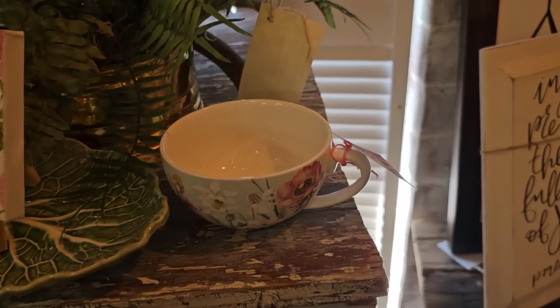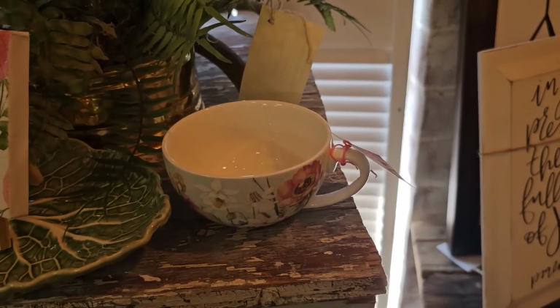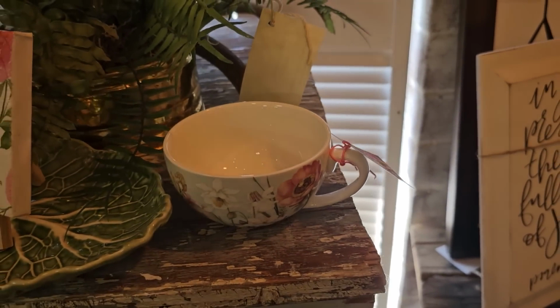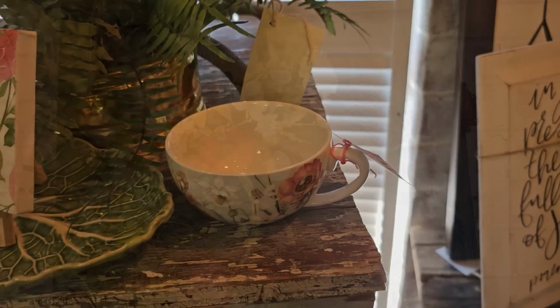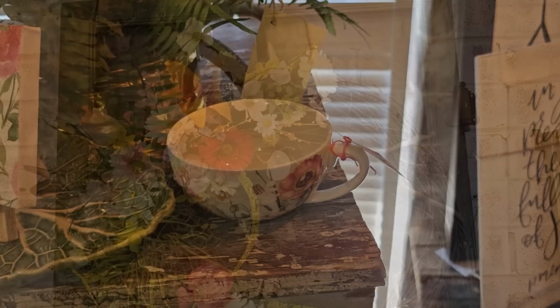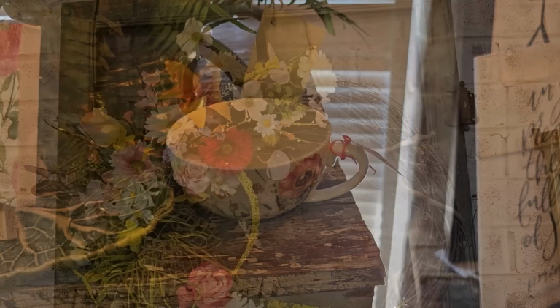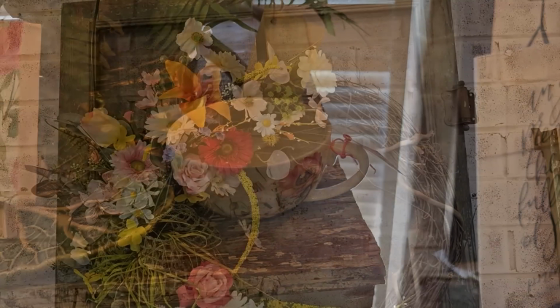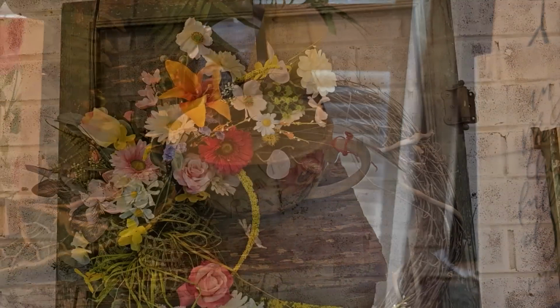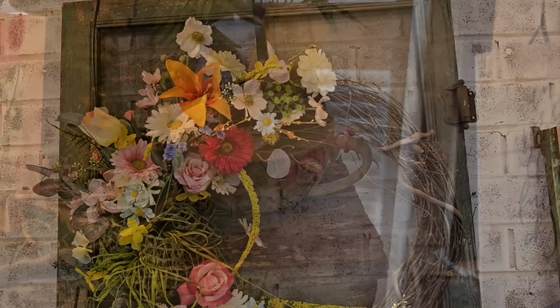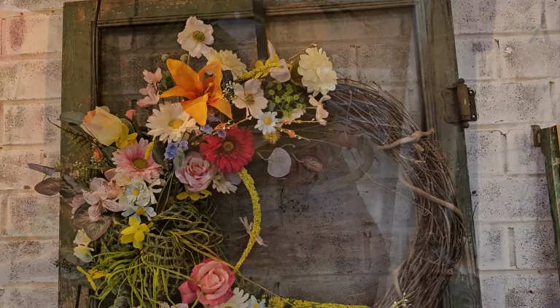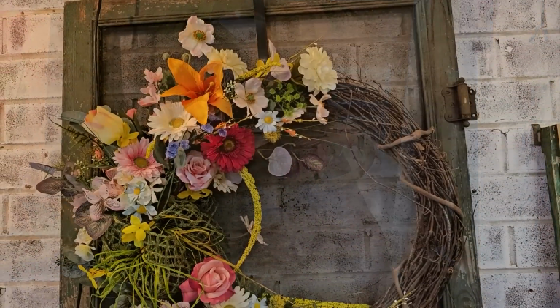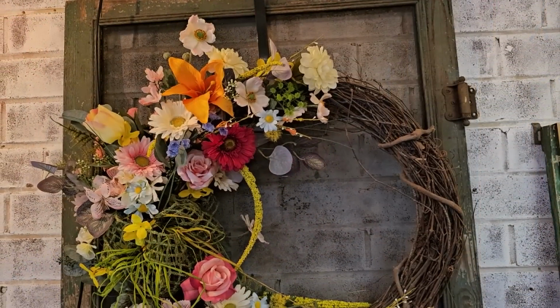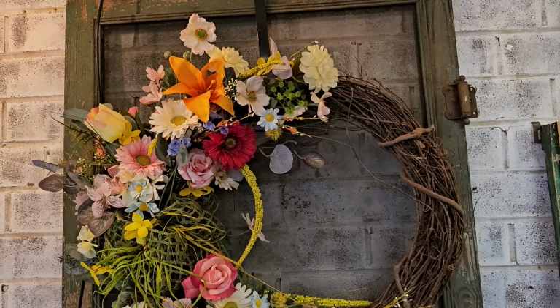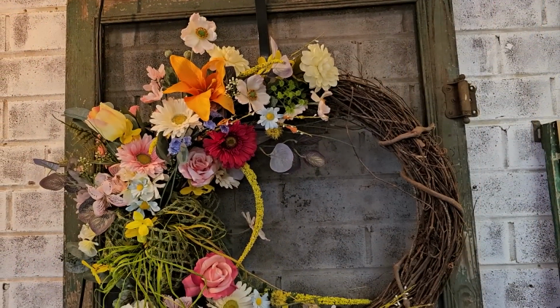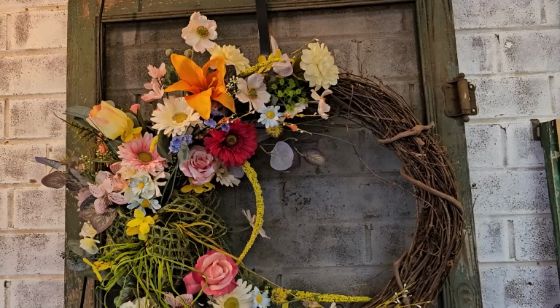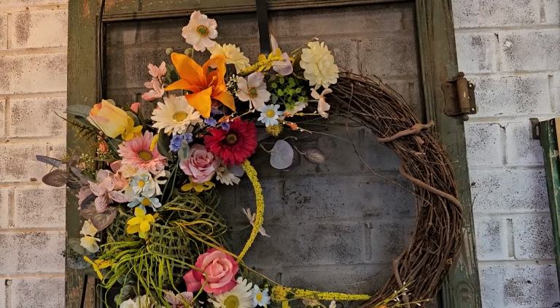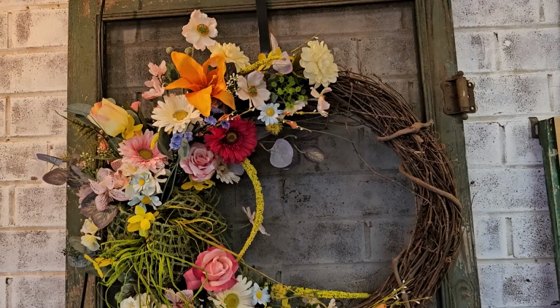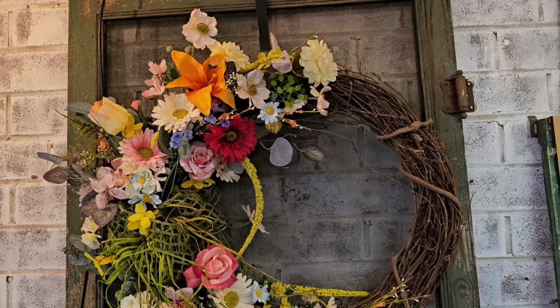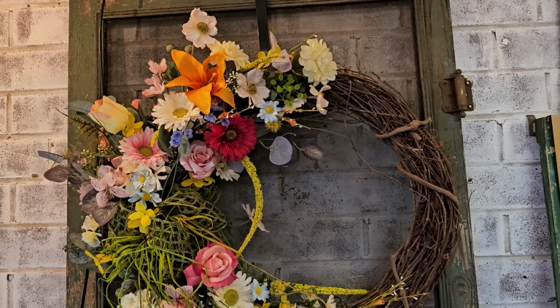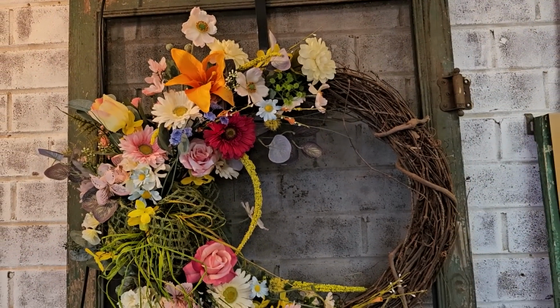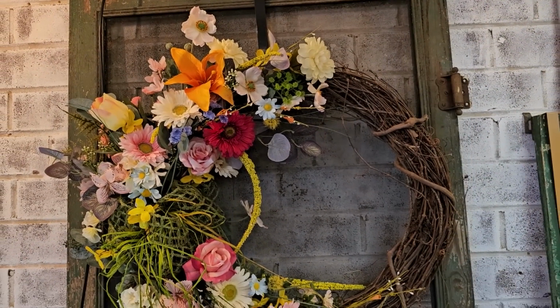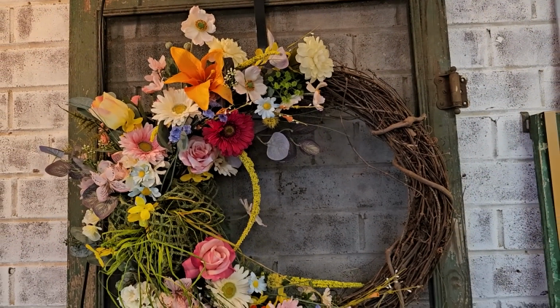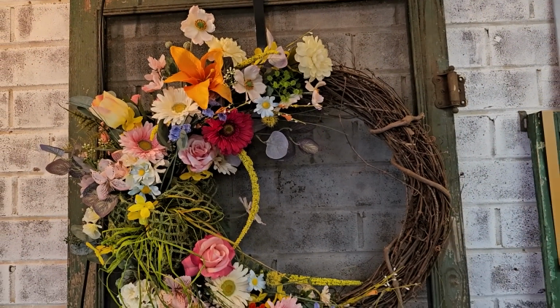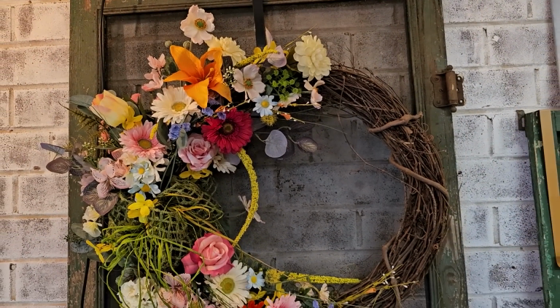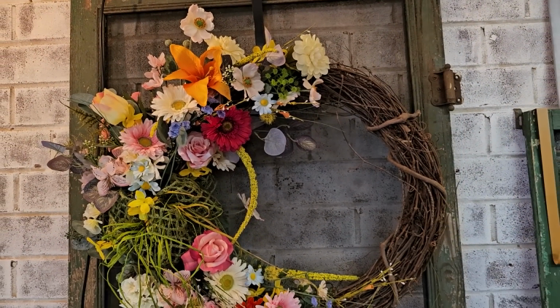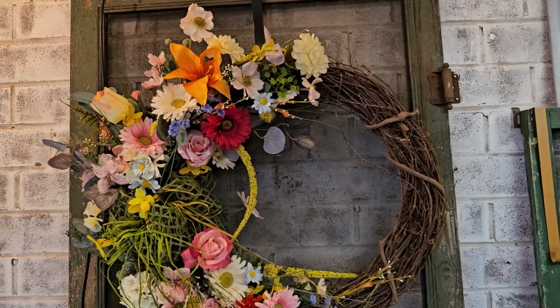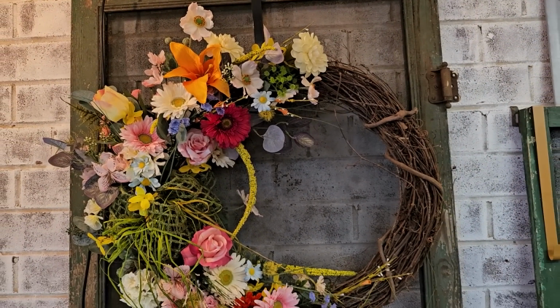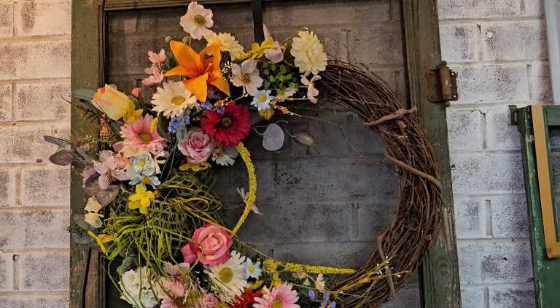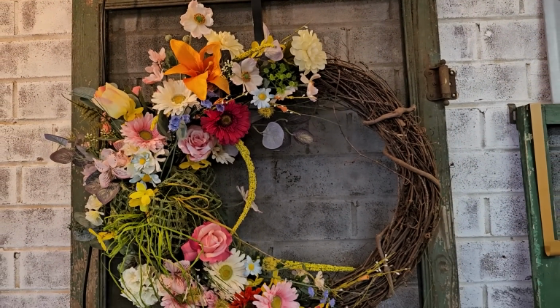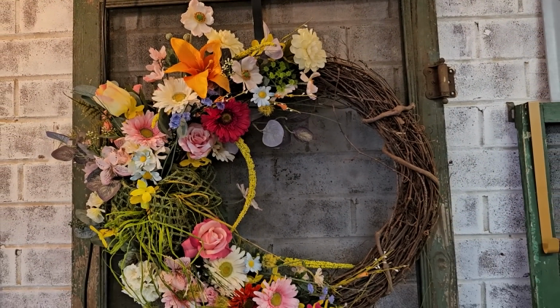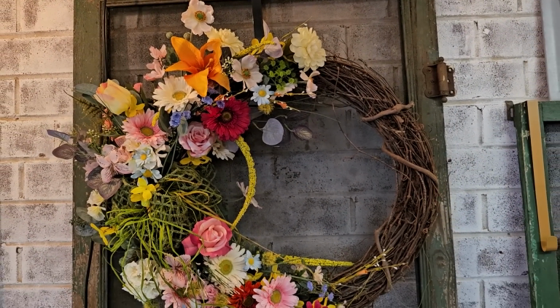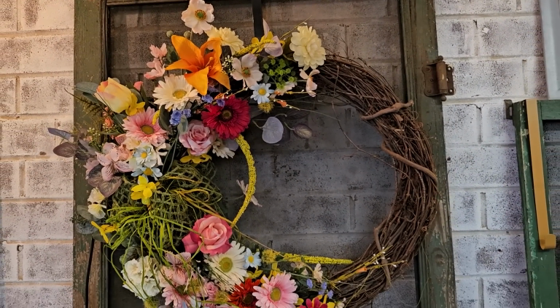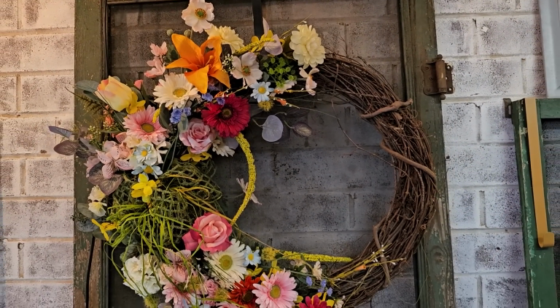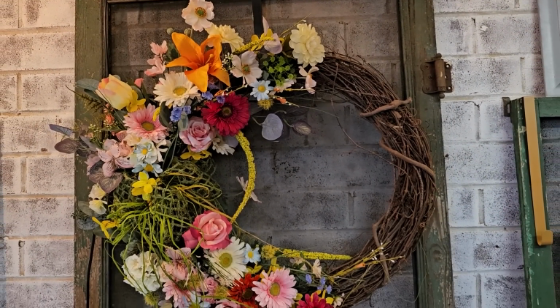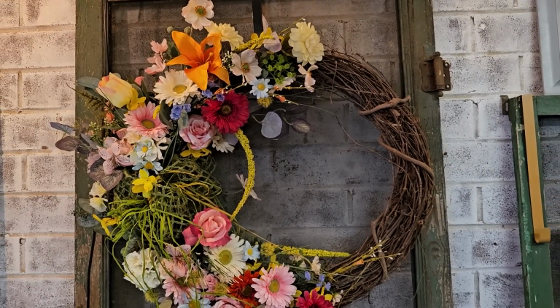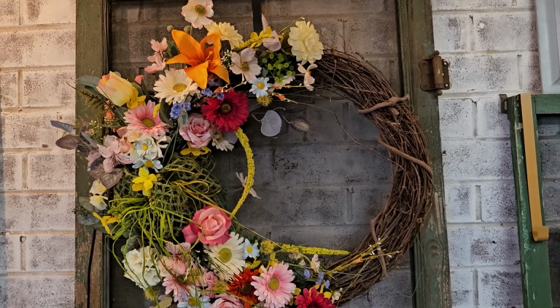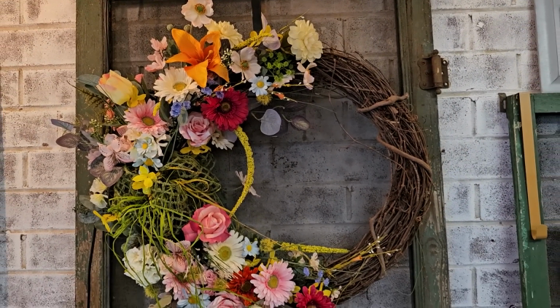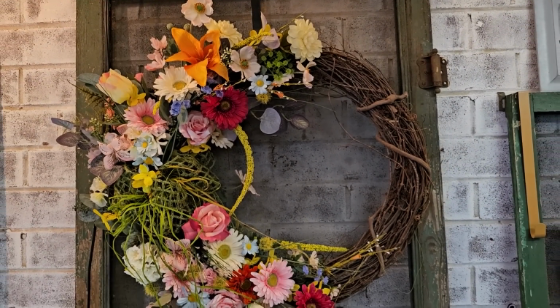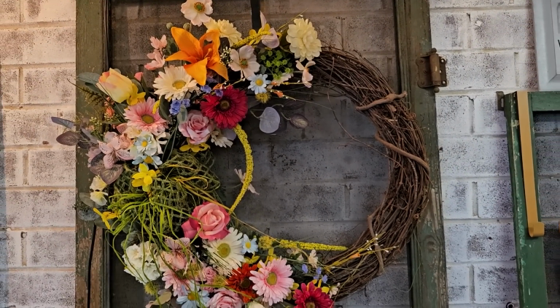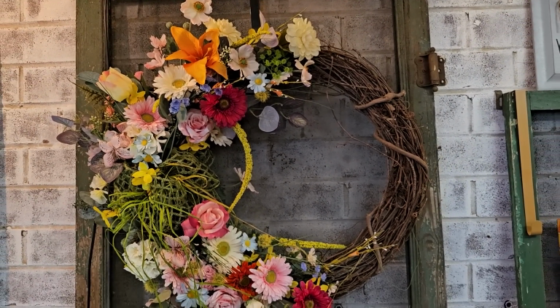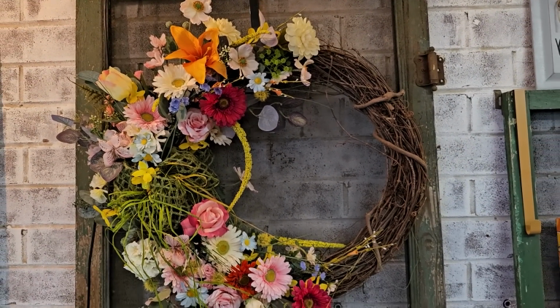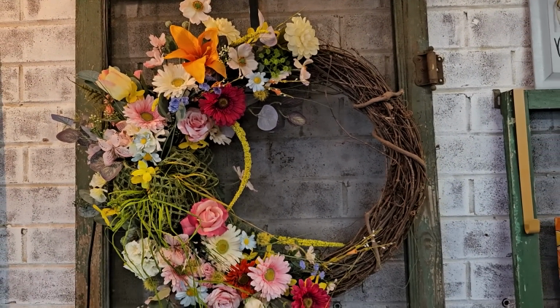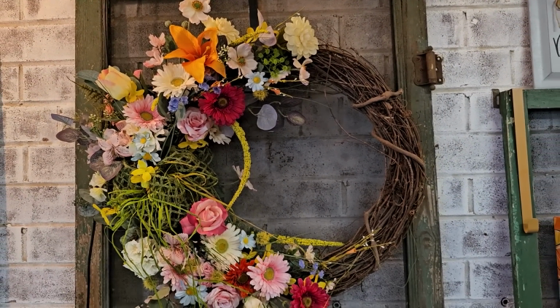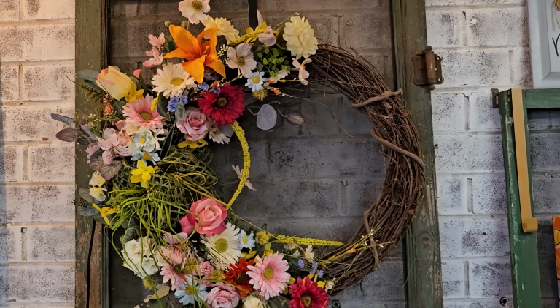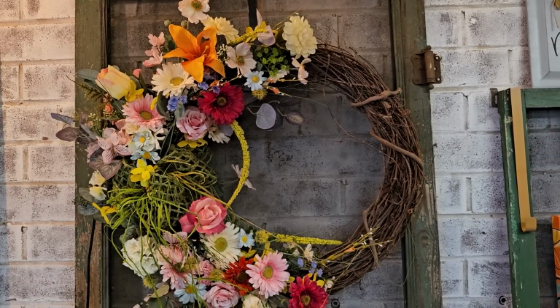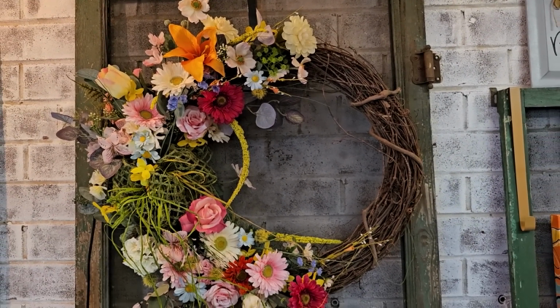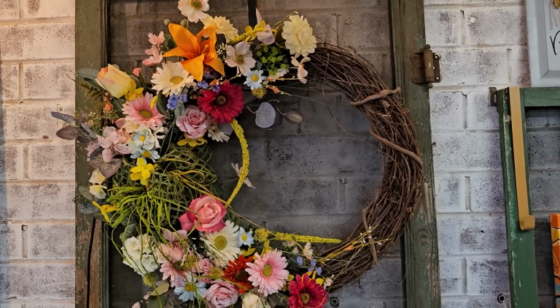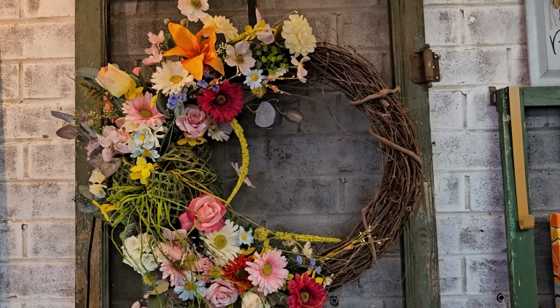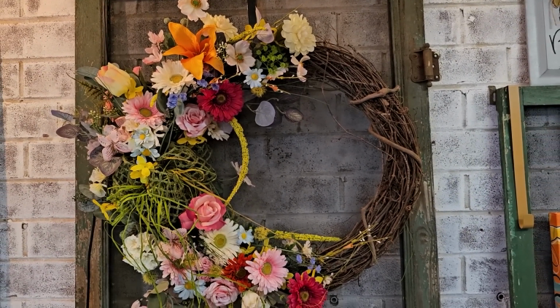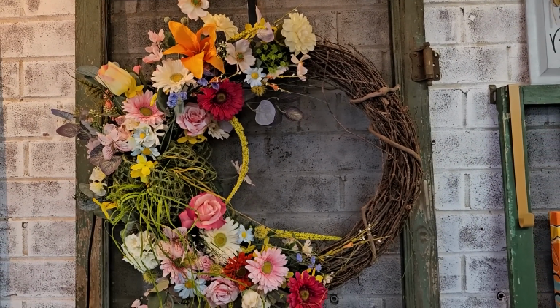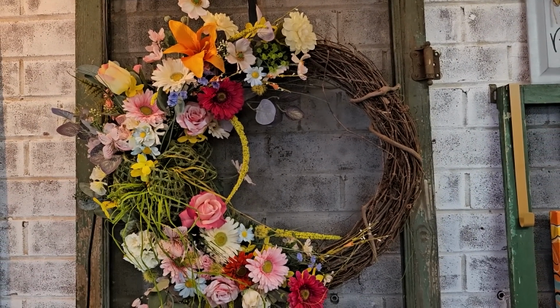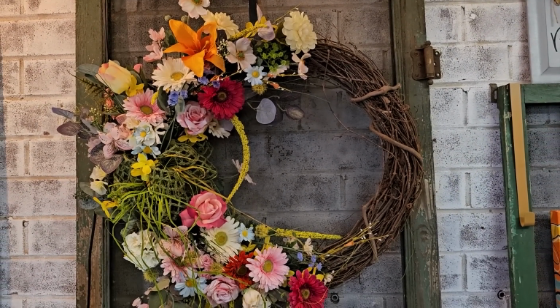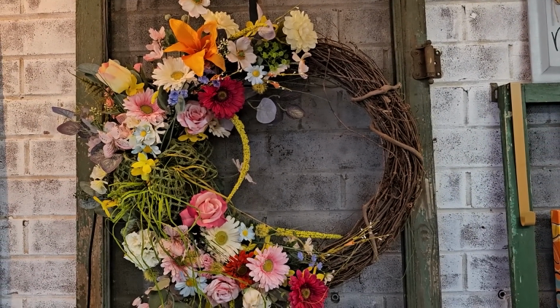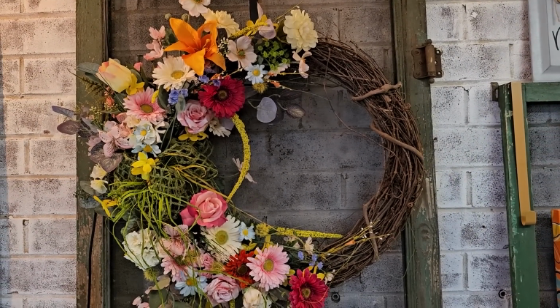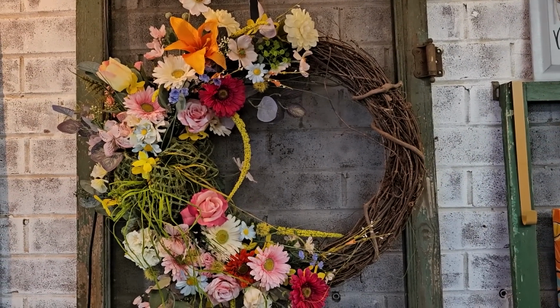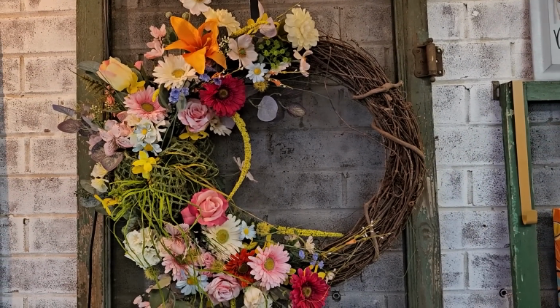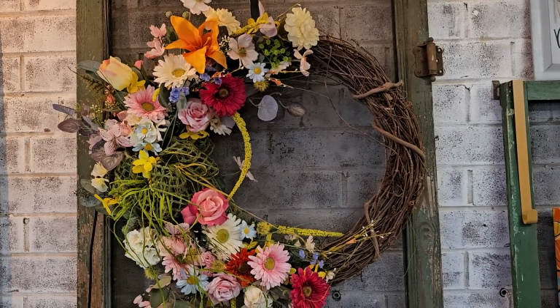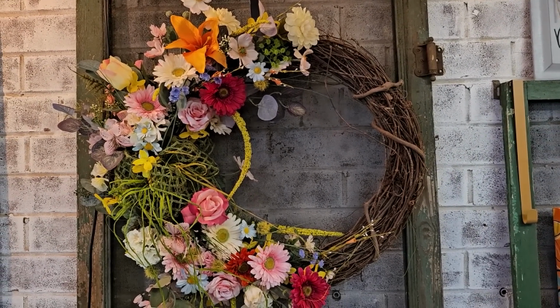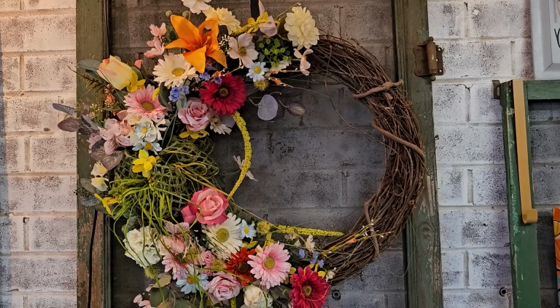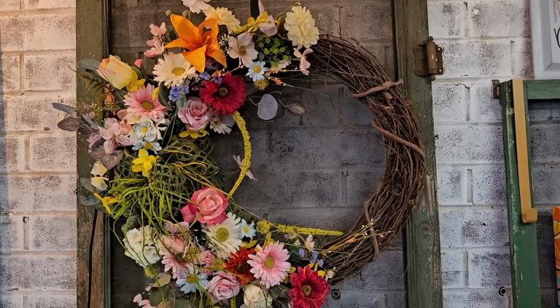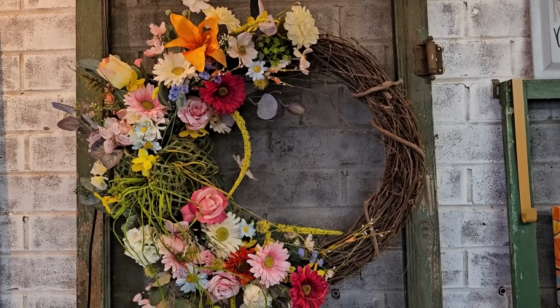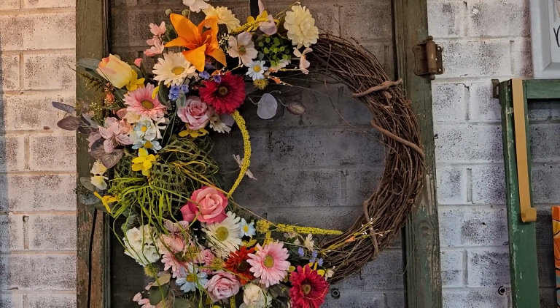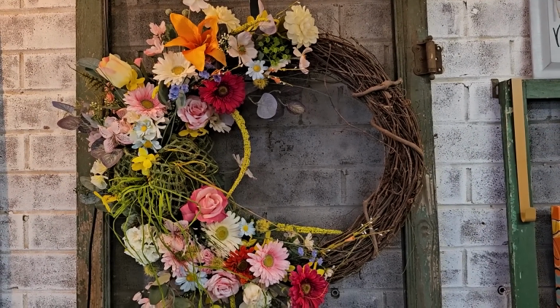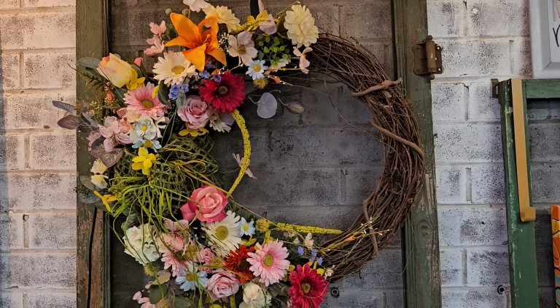Oh my gosh, this wreath is so beautiful. I love everything about it — I love the colors and the combination of flowers.